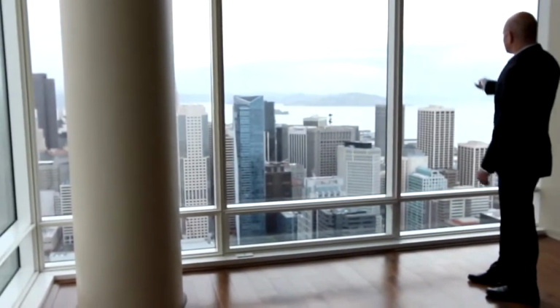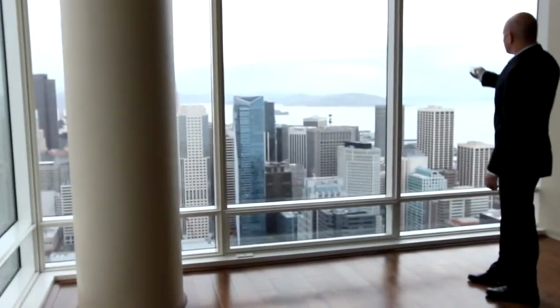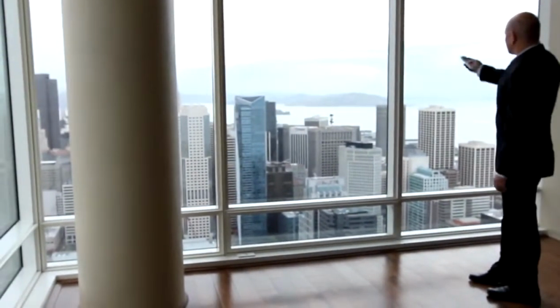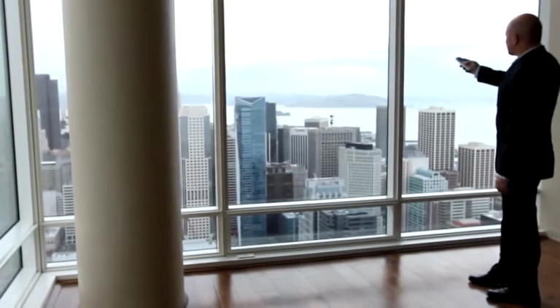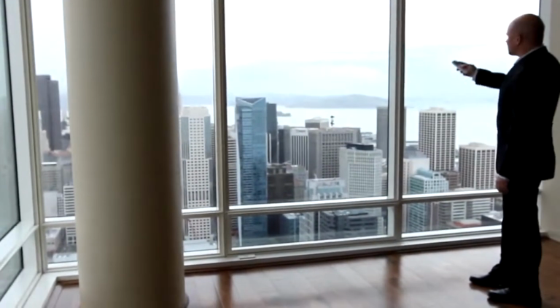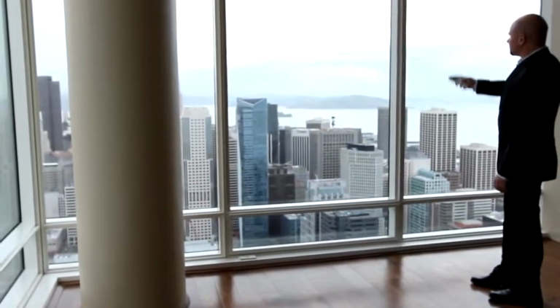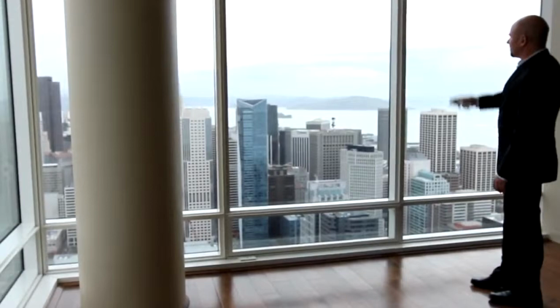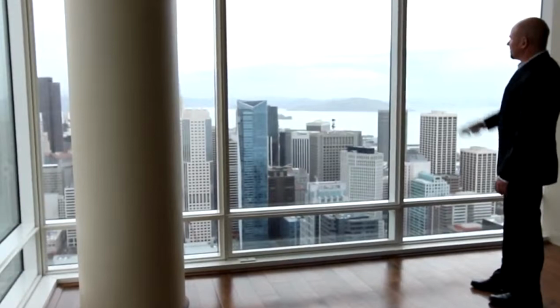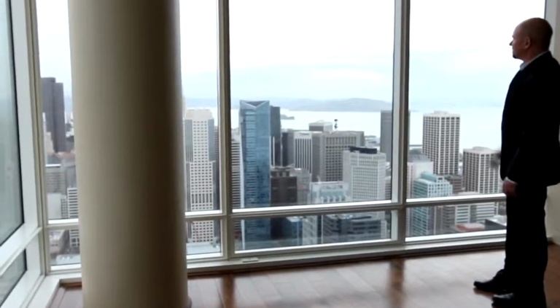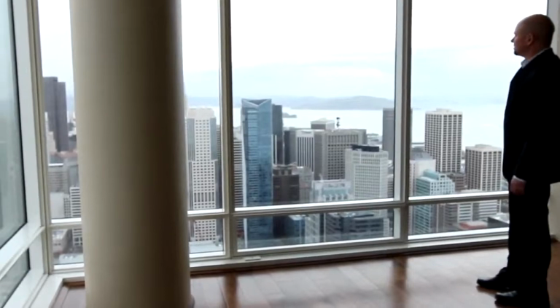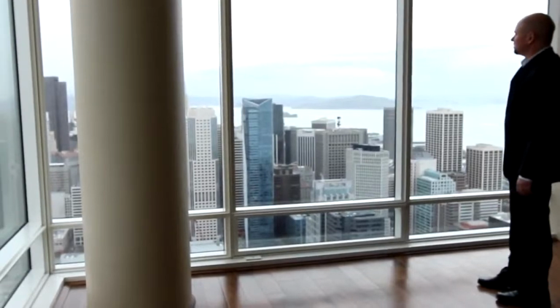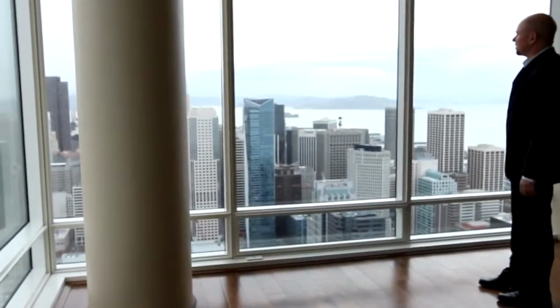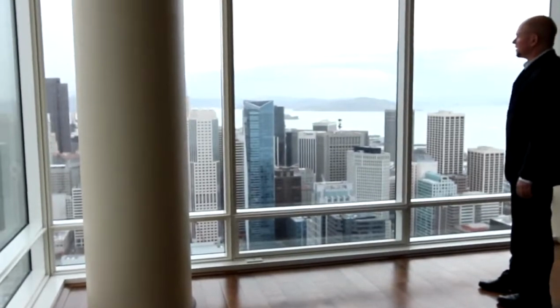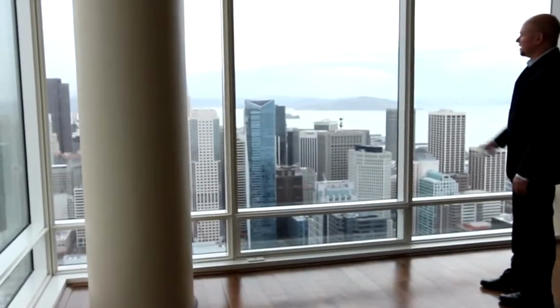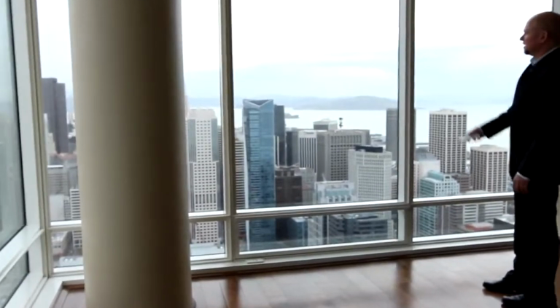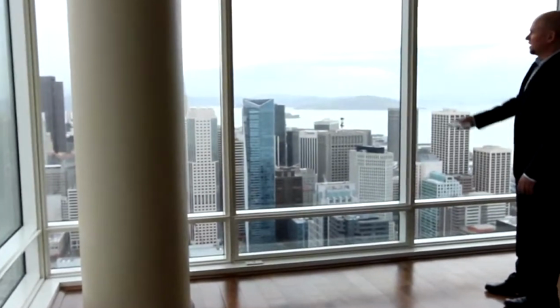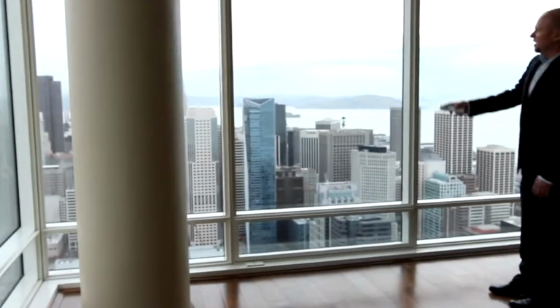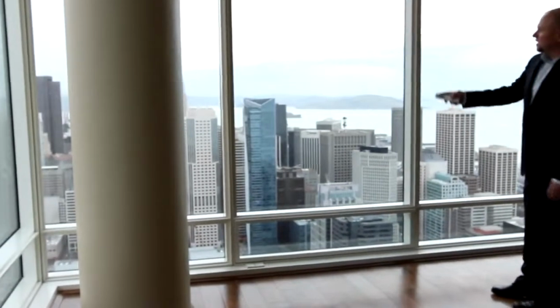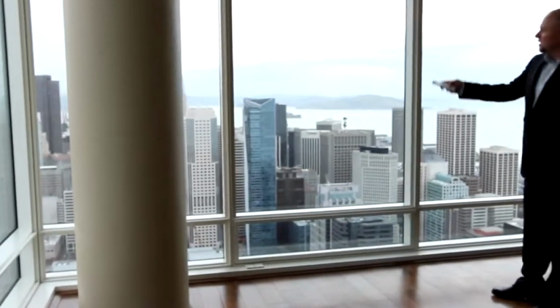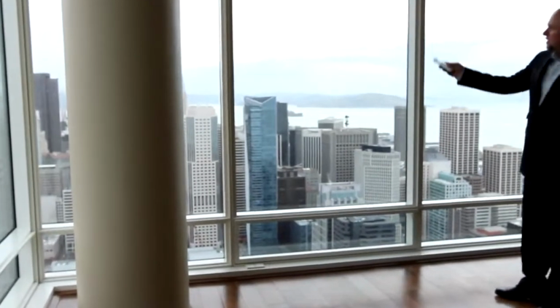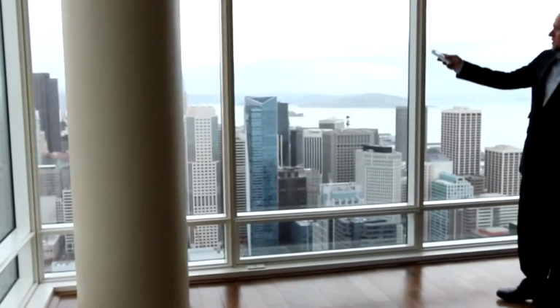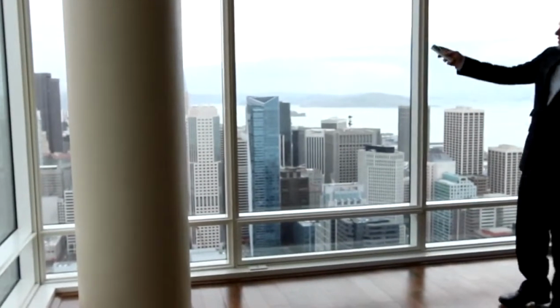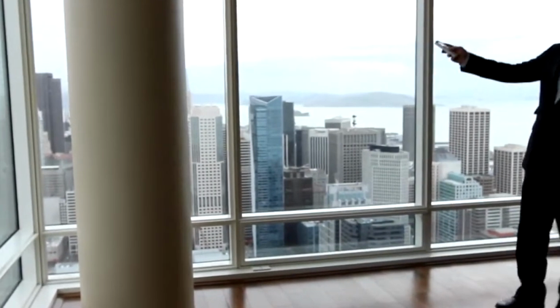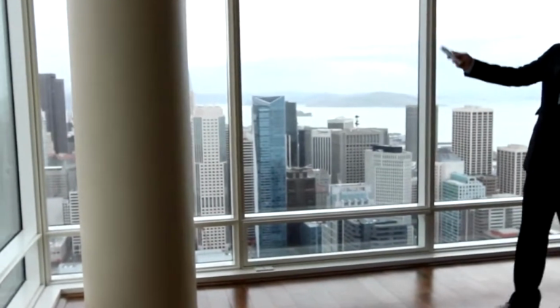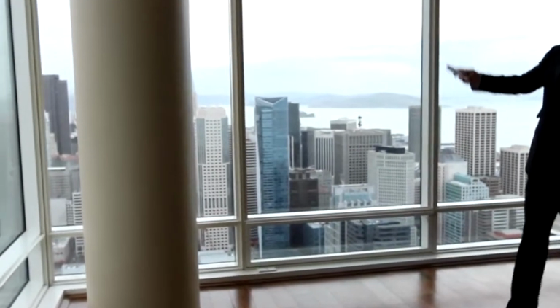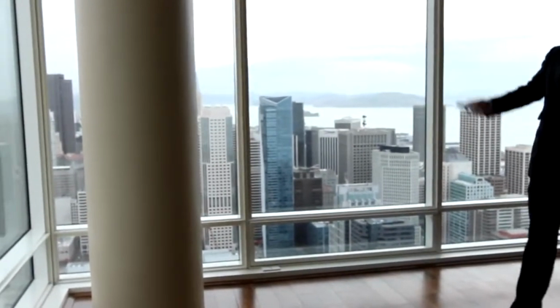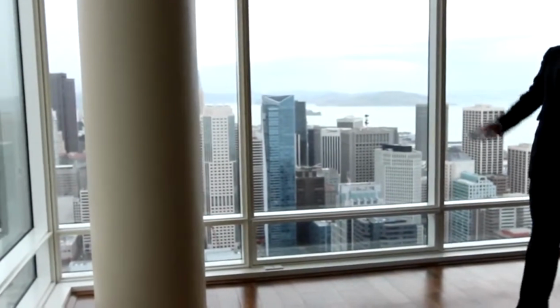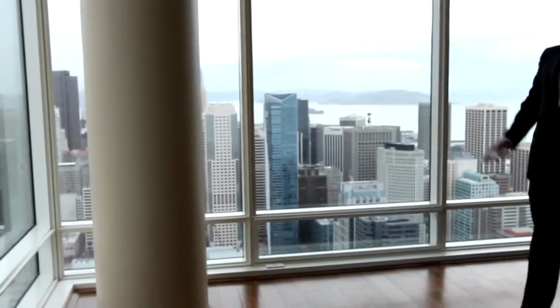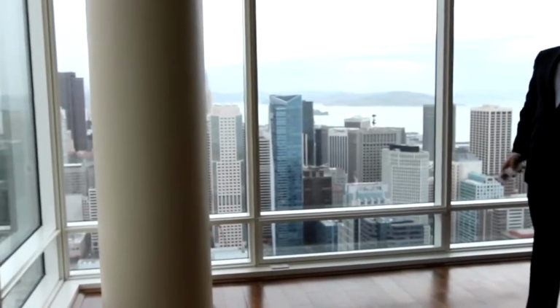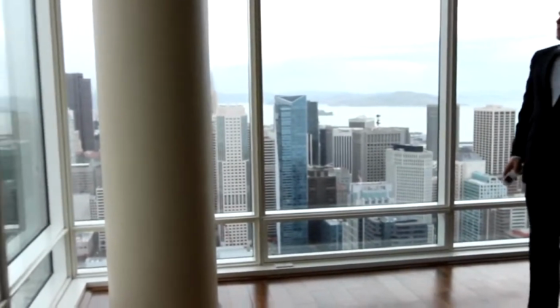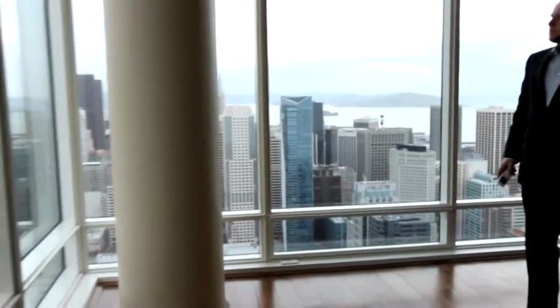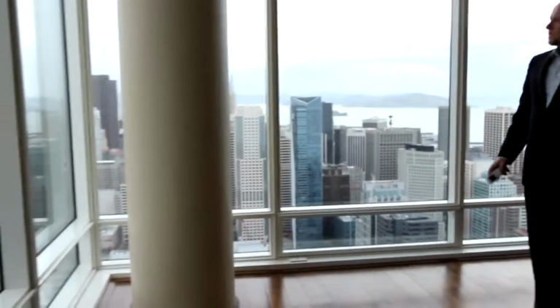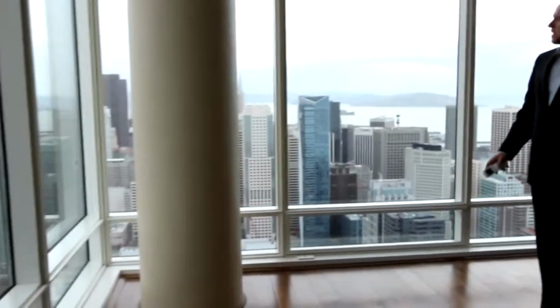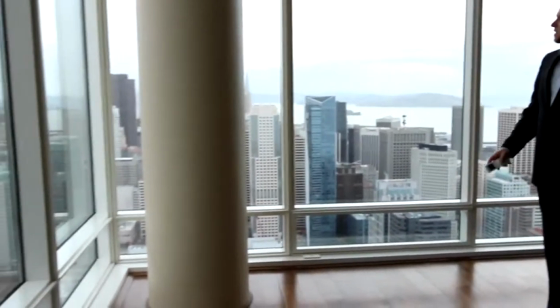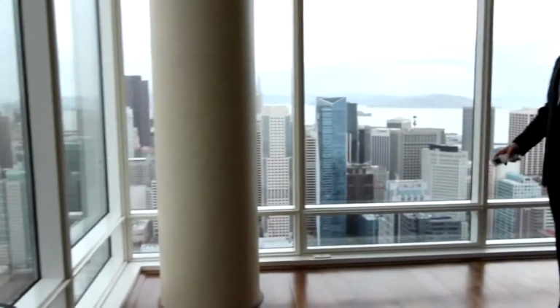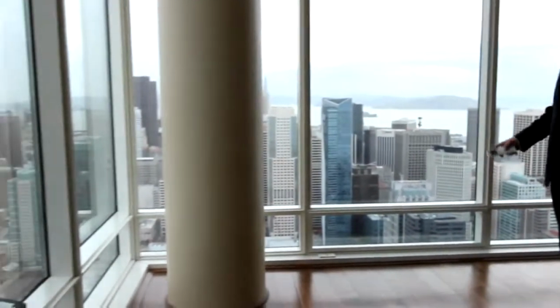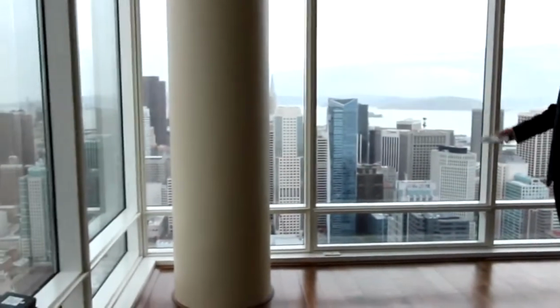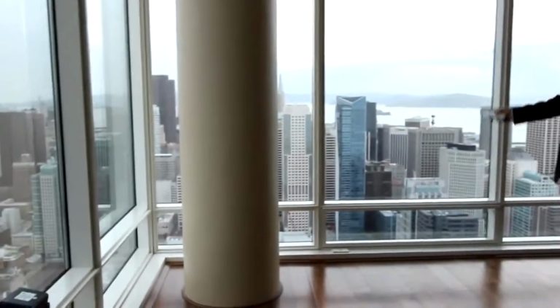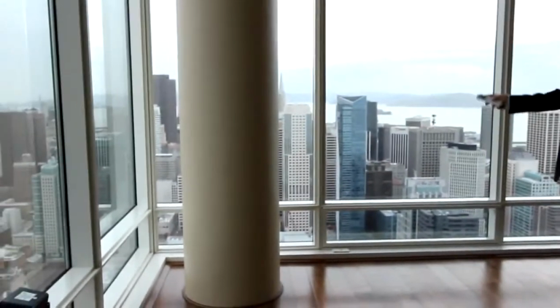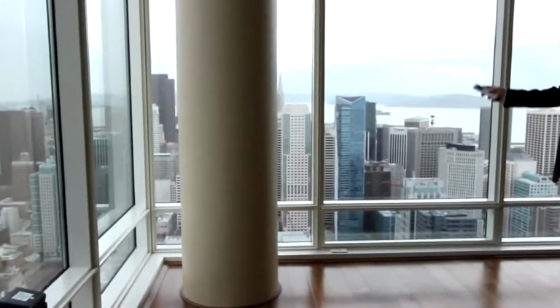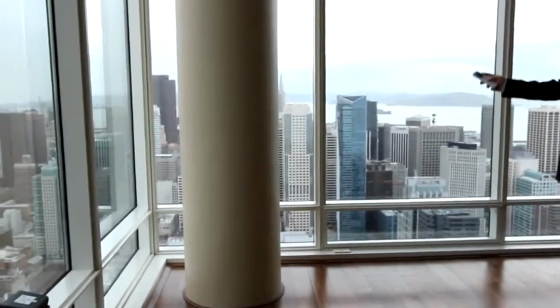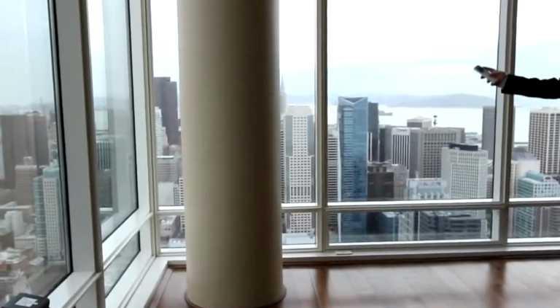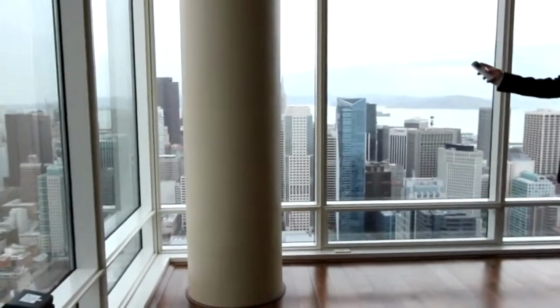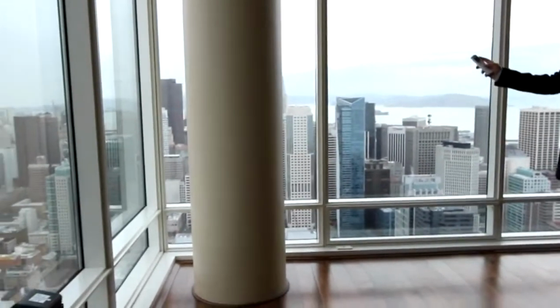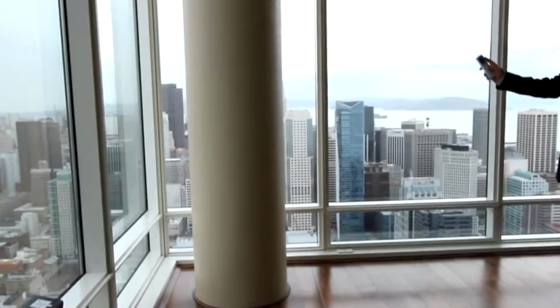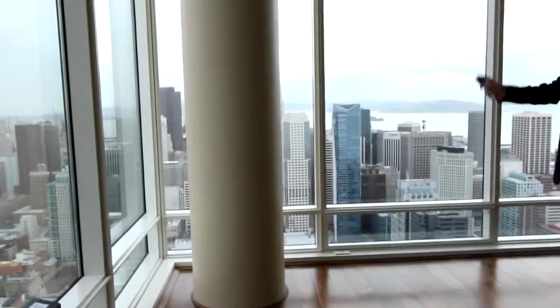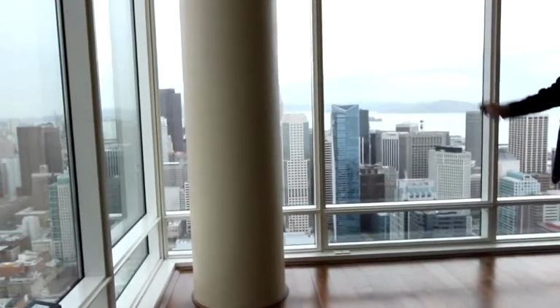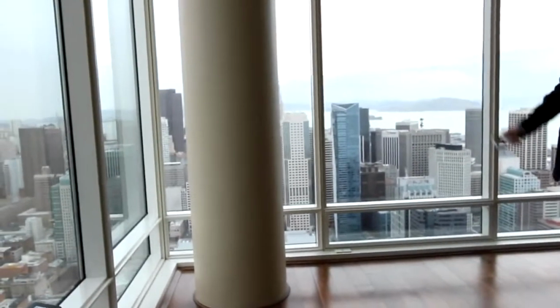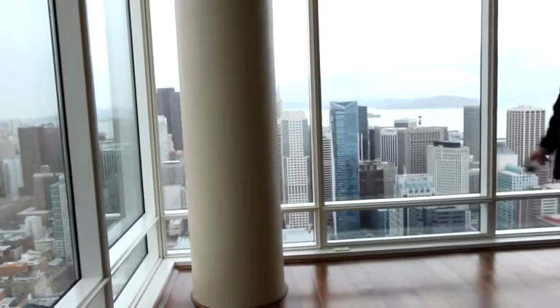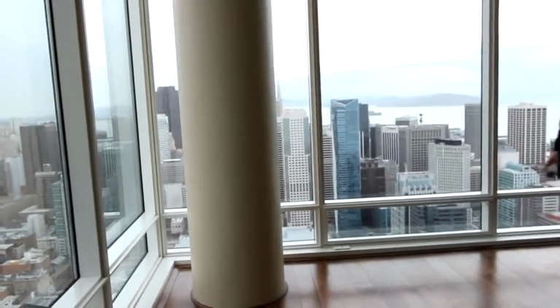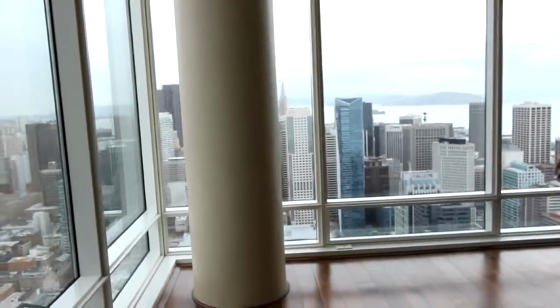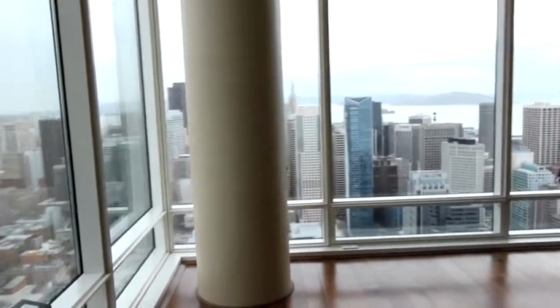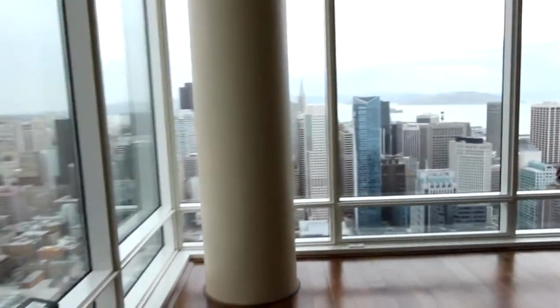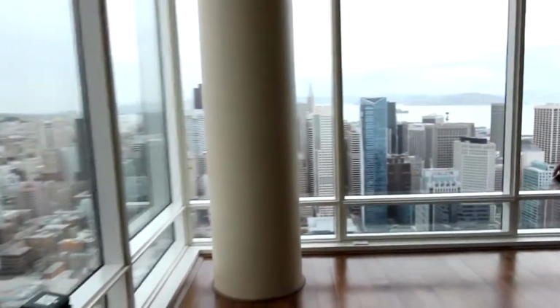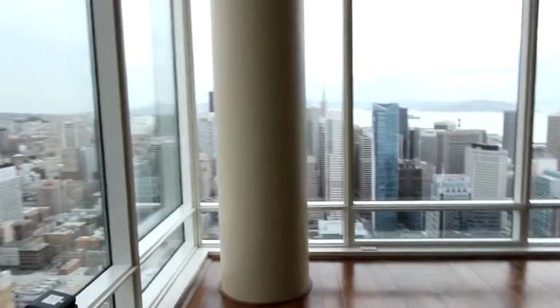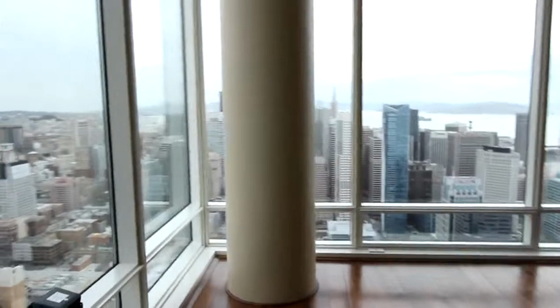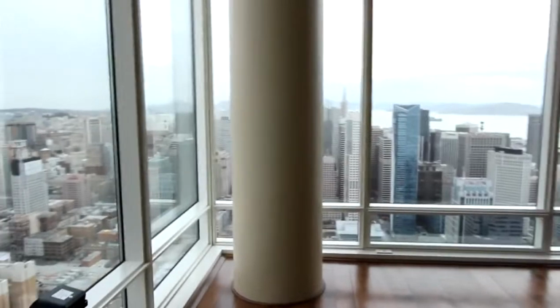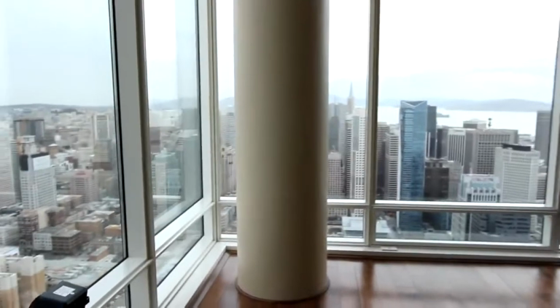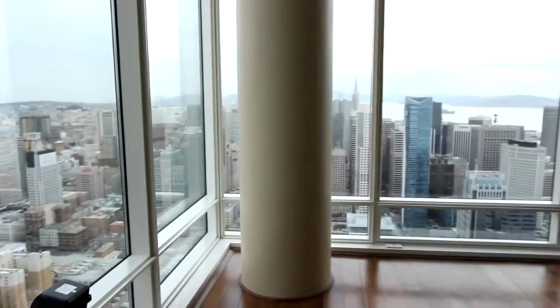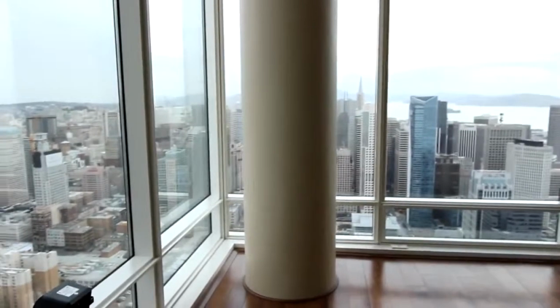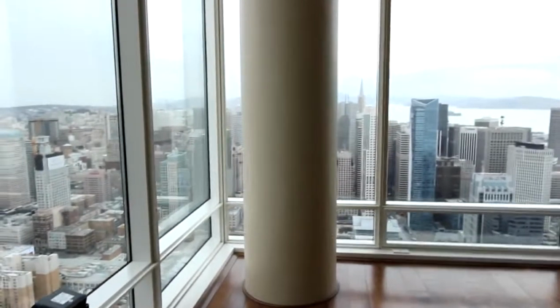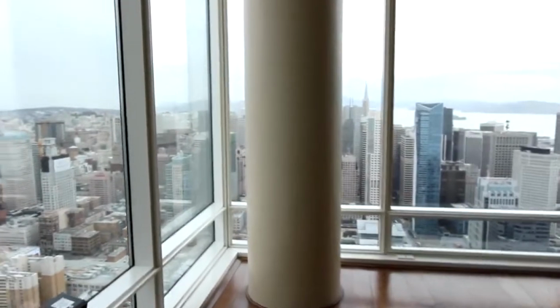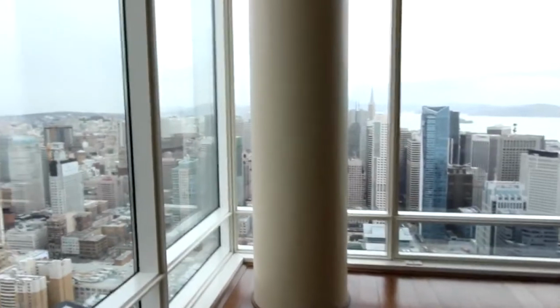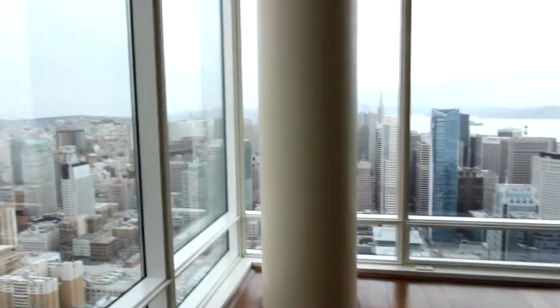You can see Alcatraz, Tiburon. On a clear day — this is a somewhat overcast day — you can see the Farallons and the Pacific Ocean.